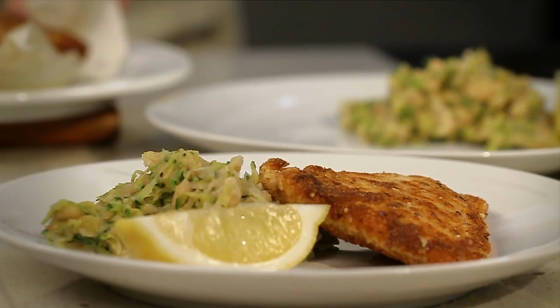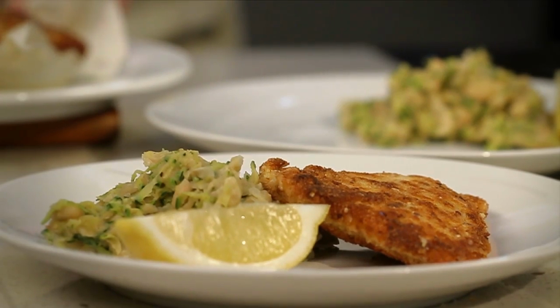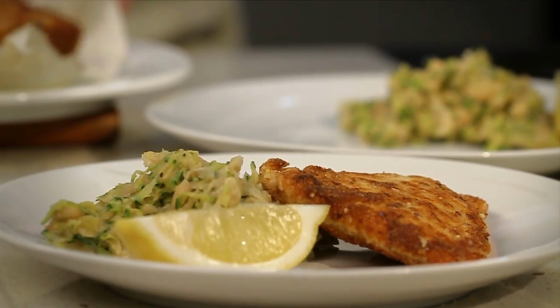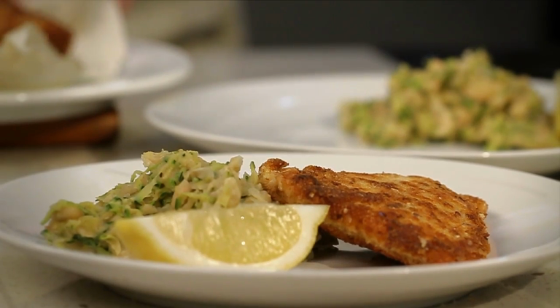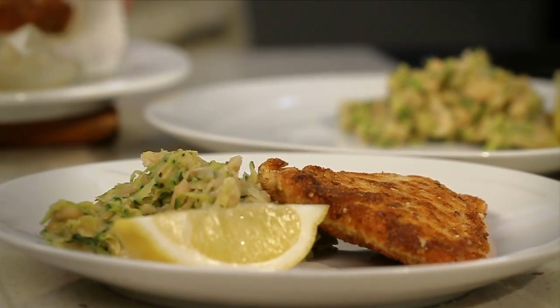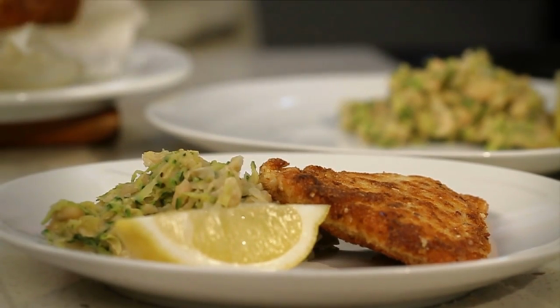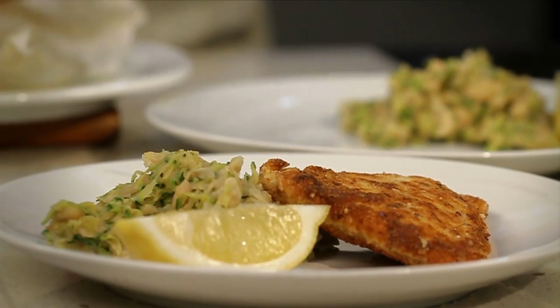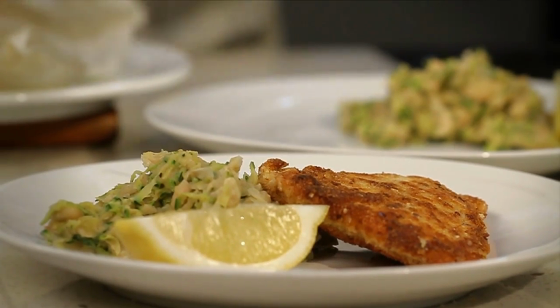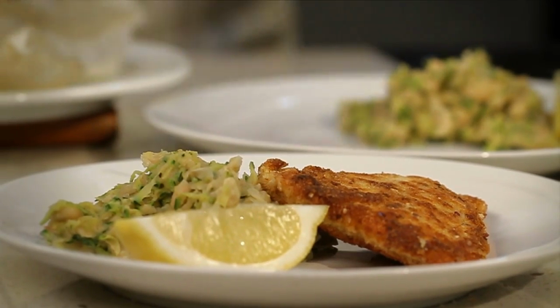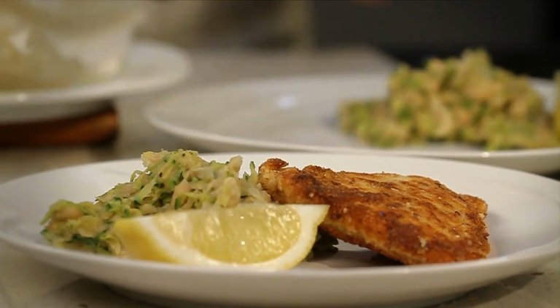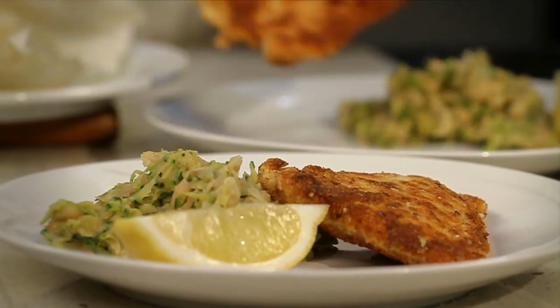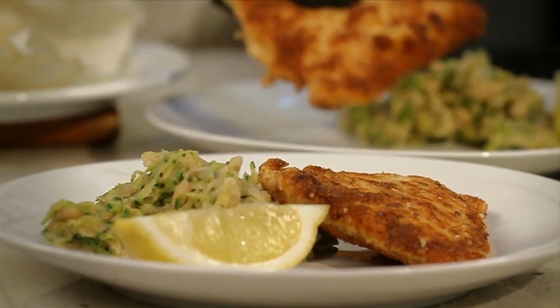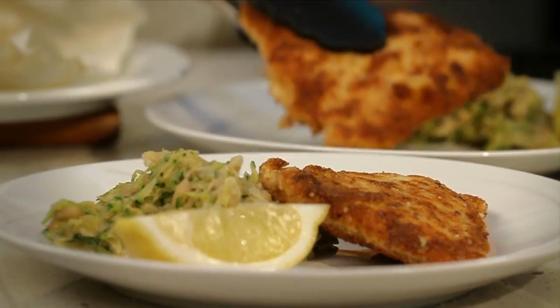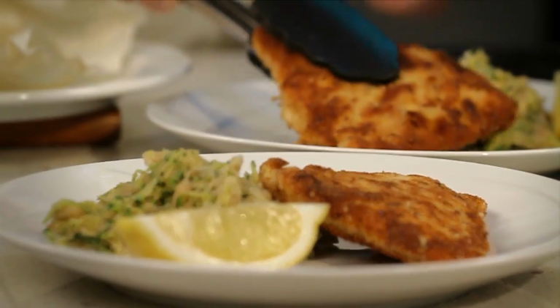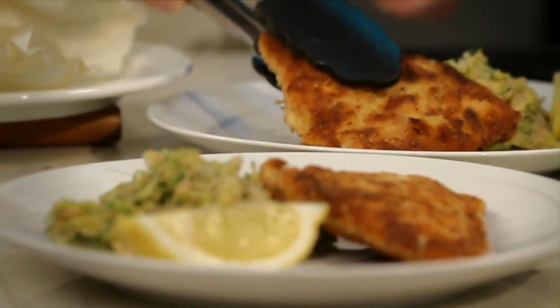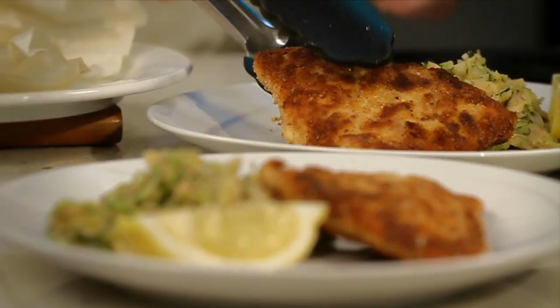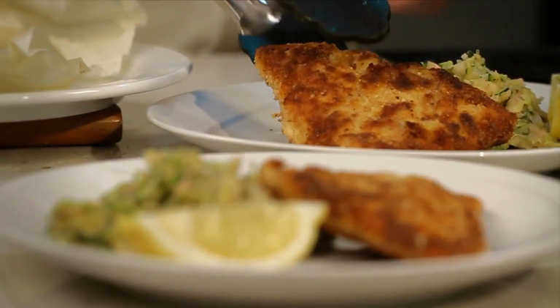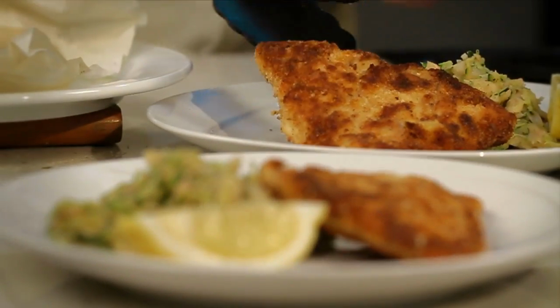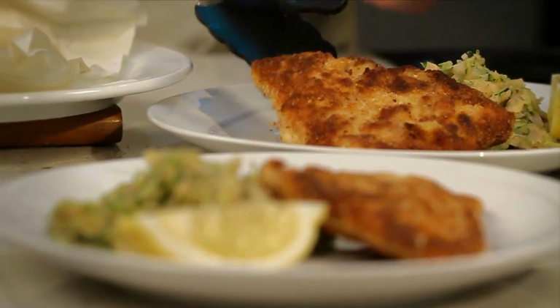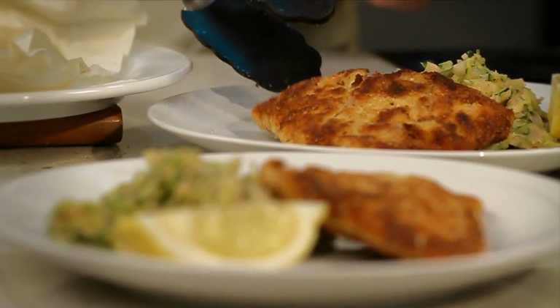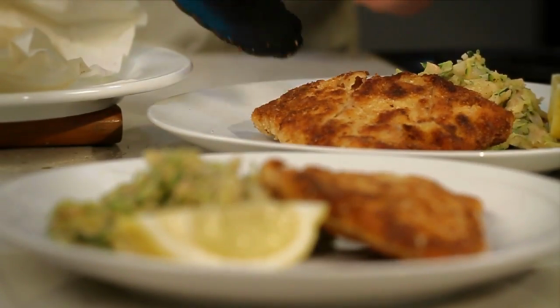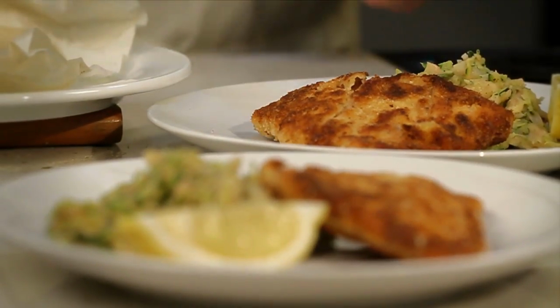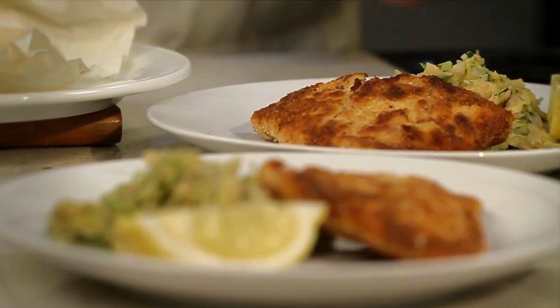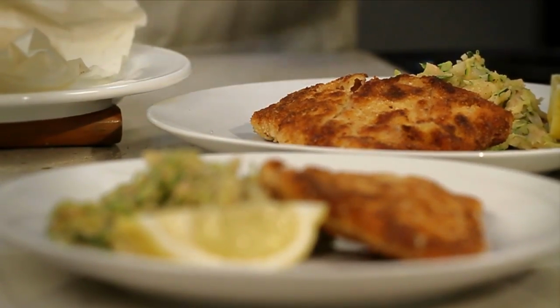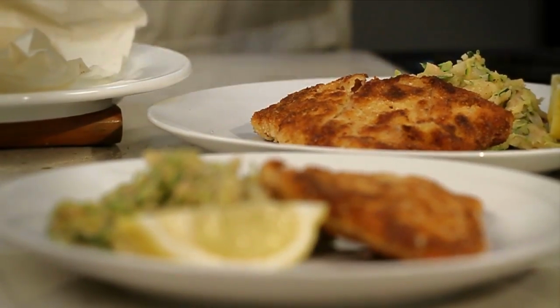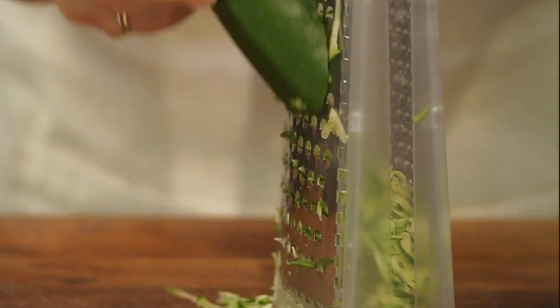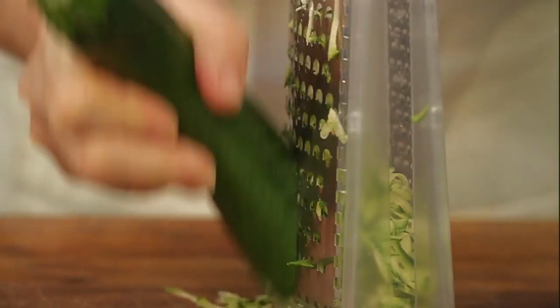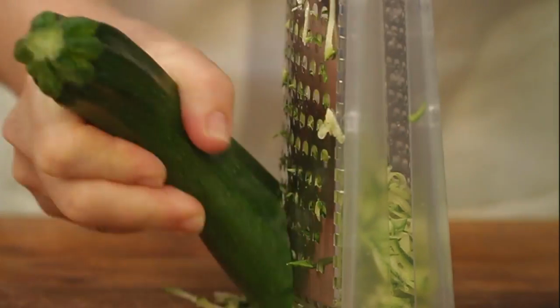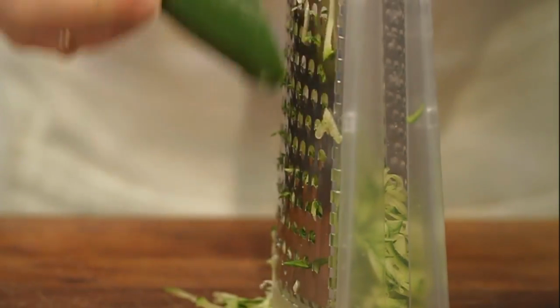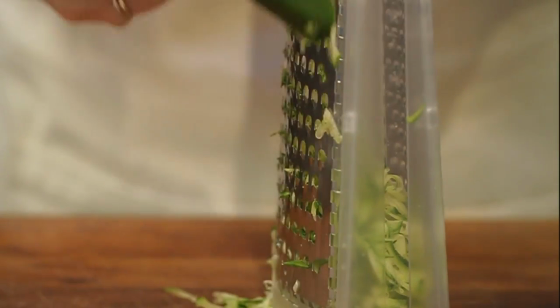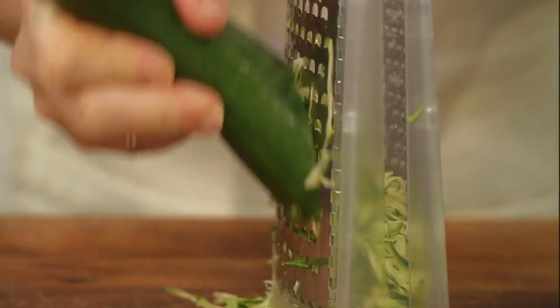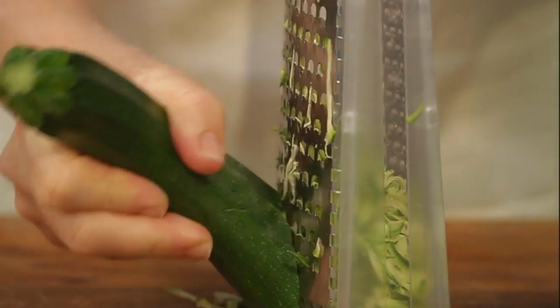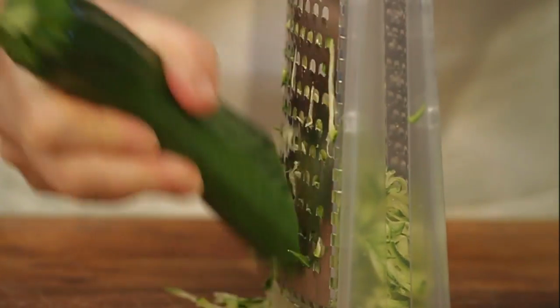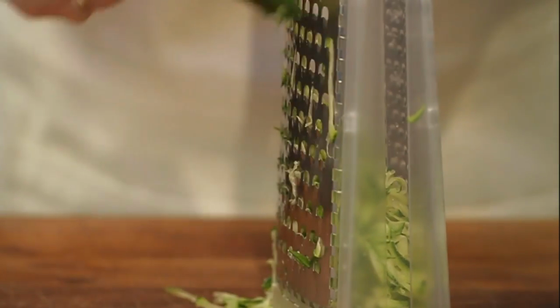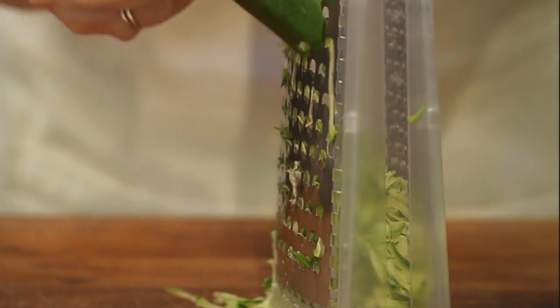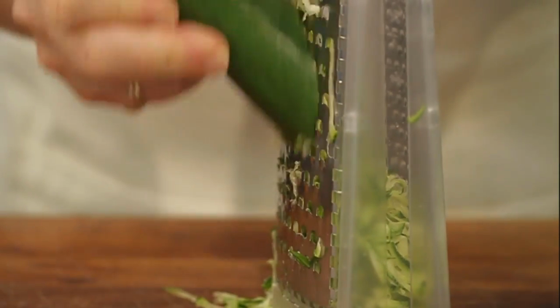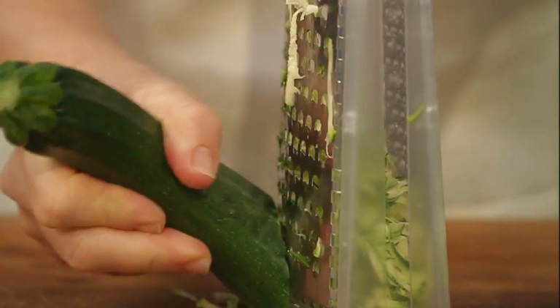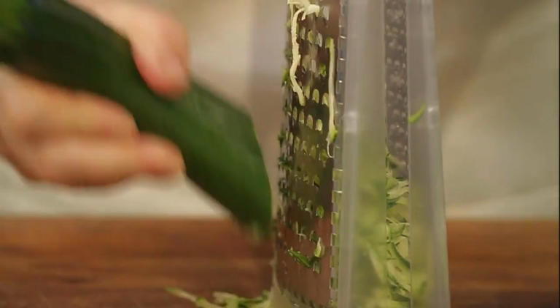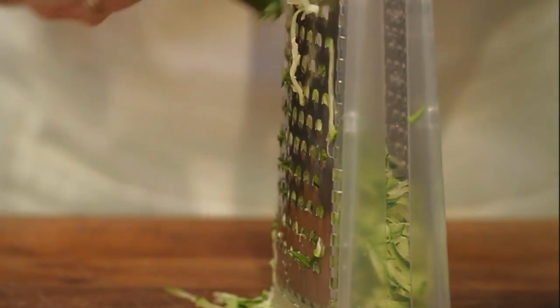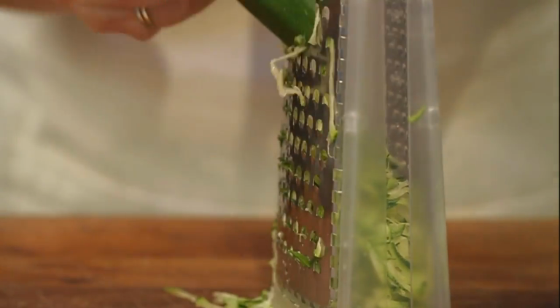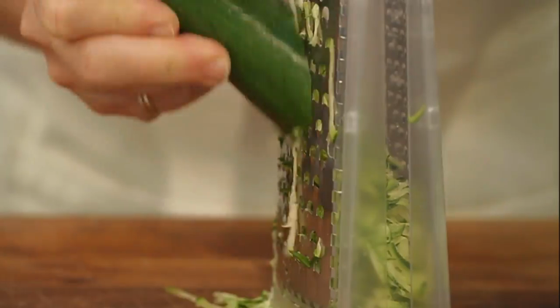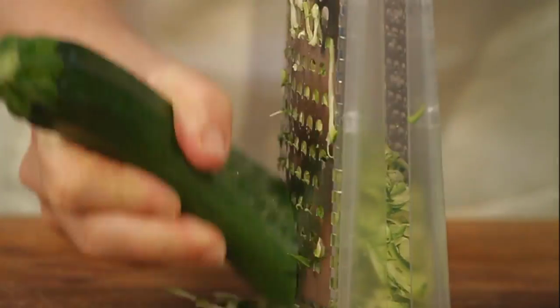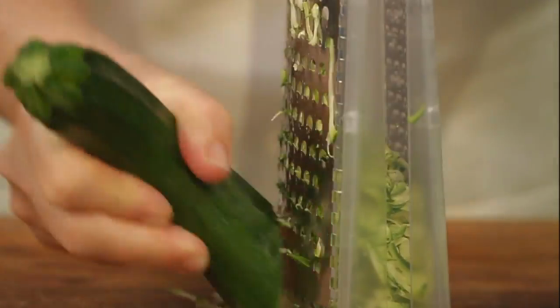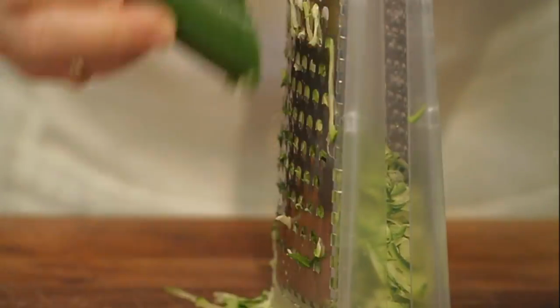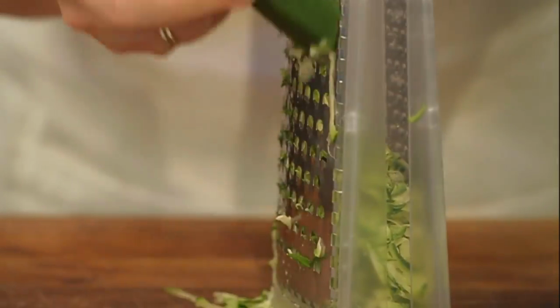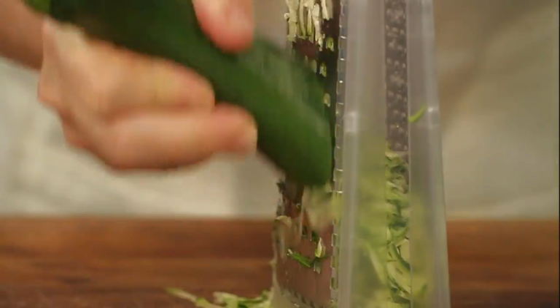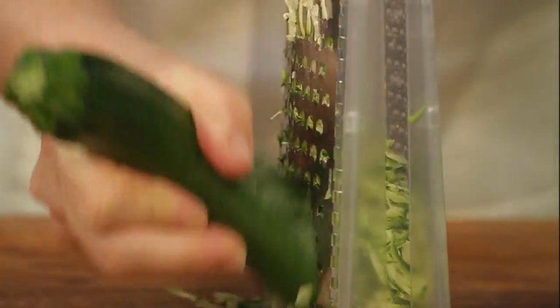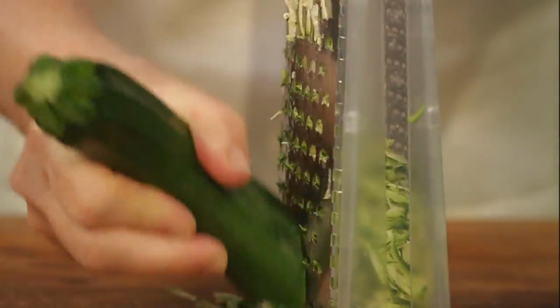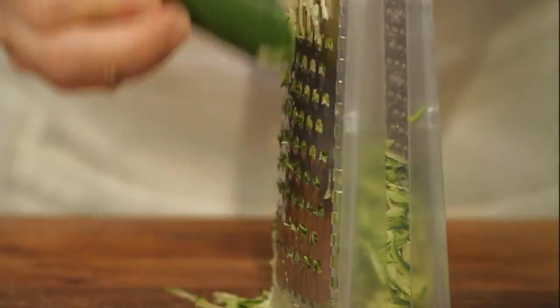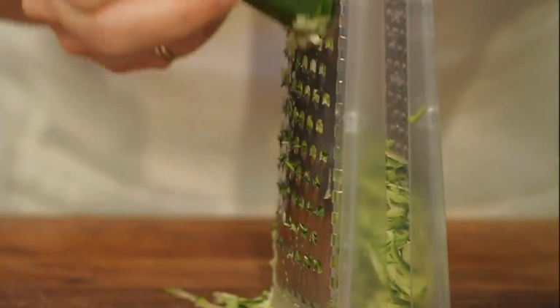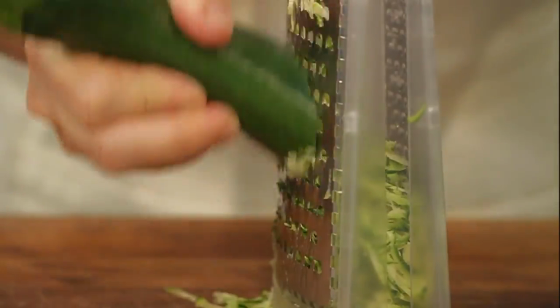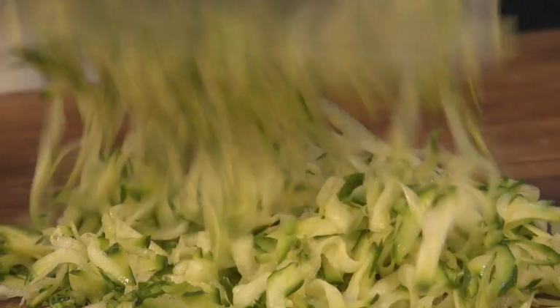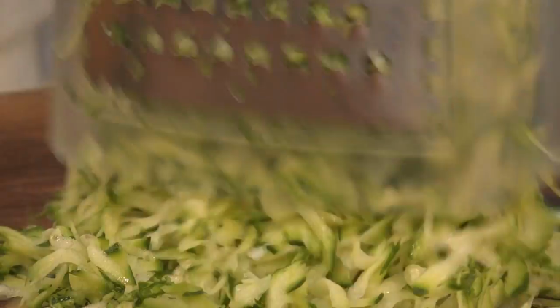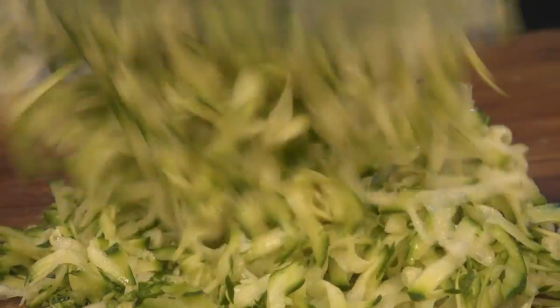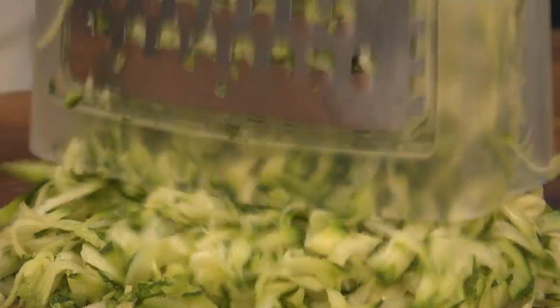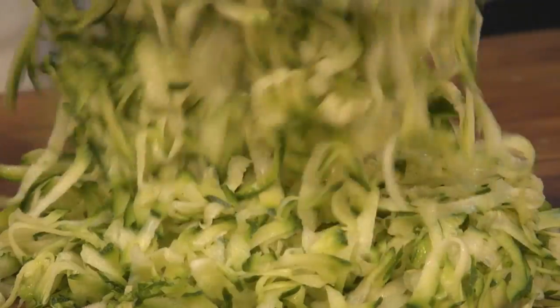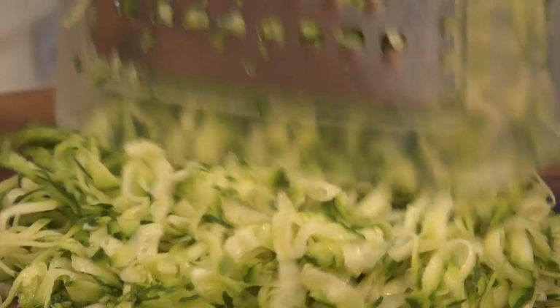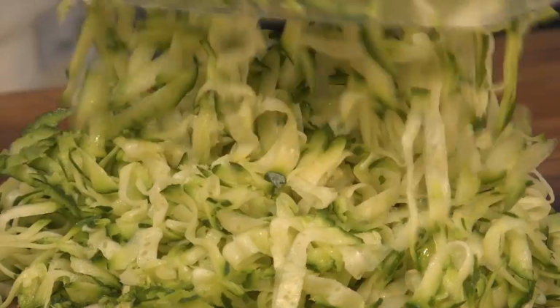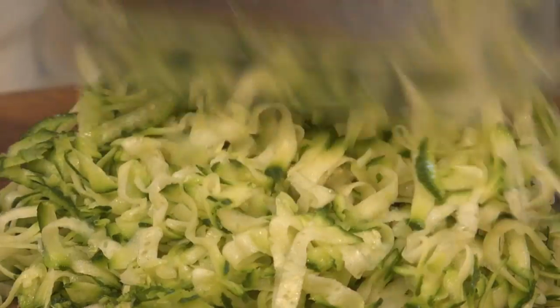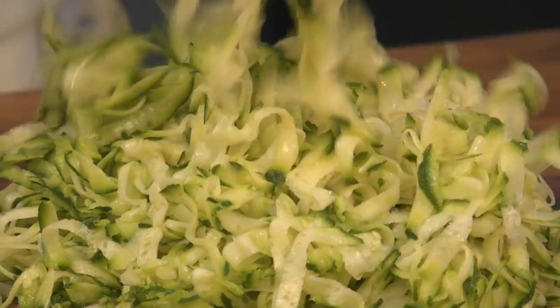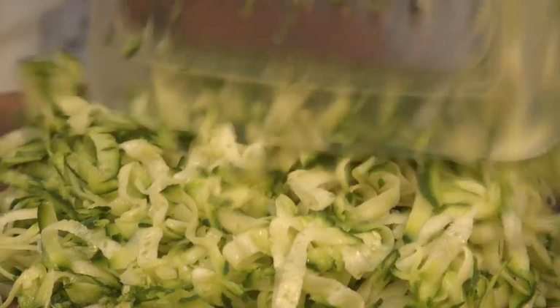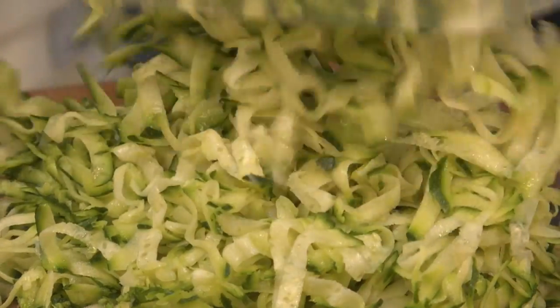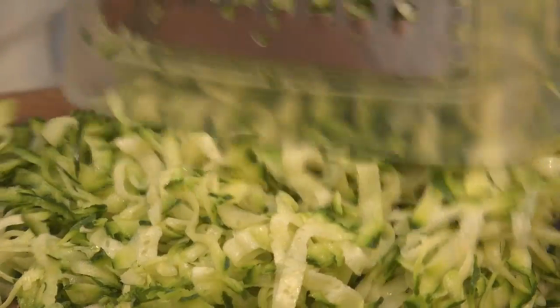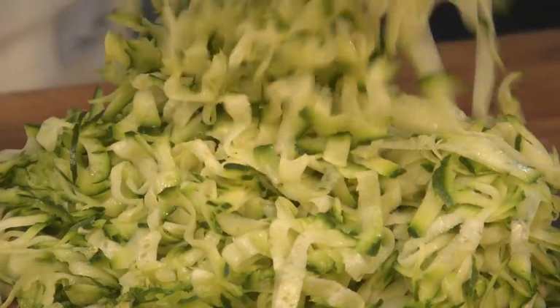Sick of the same old carbs? Then get this side into your repertoire. It's a simple mash of grated zucchini and white beans.